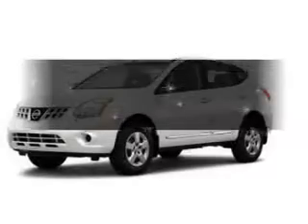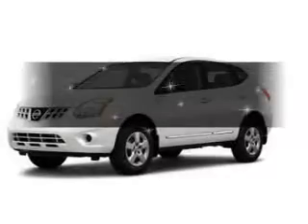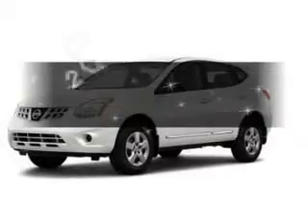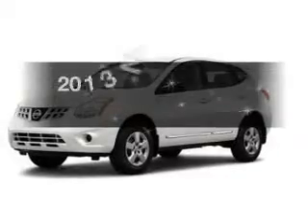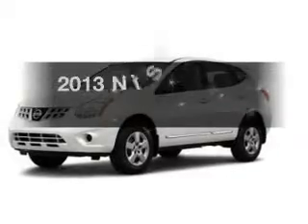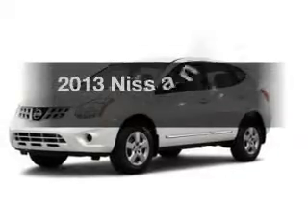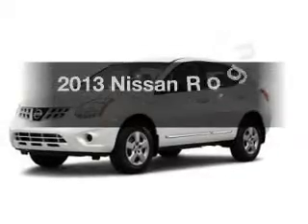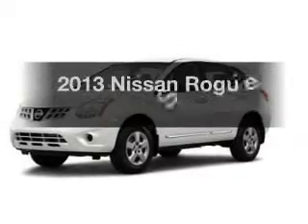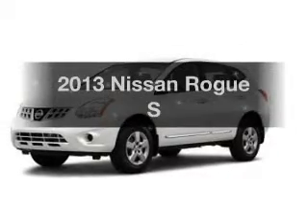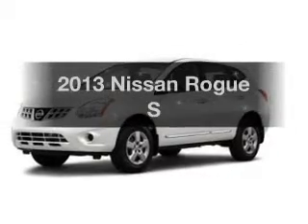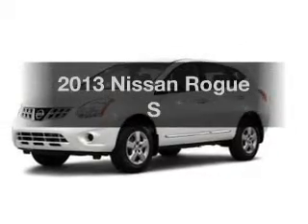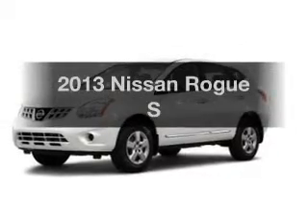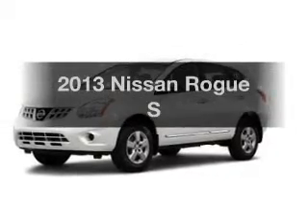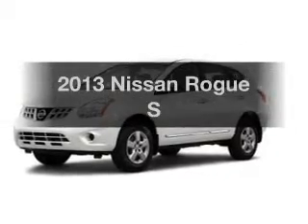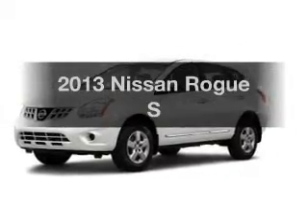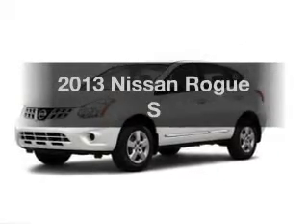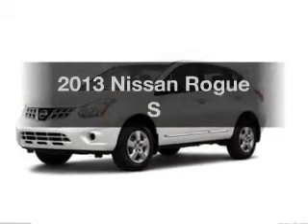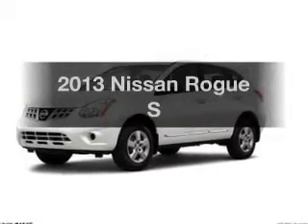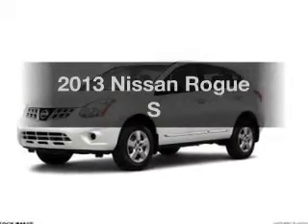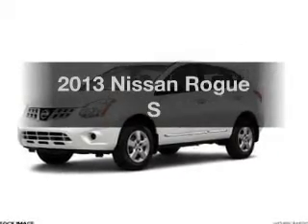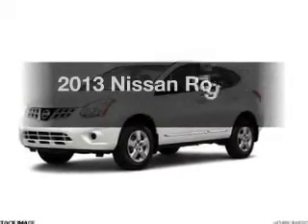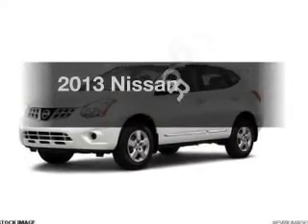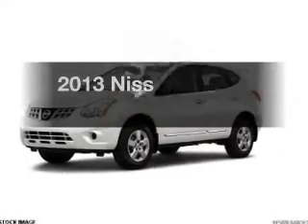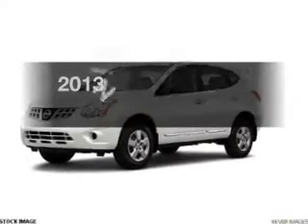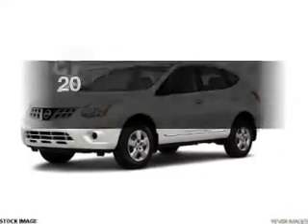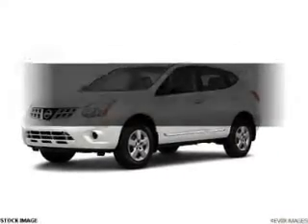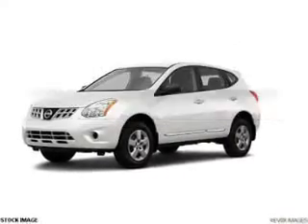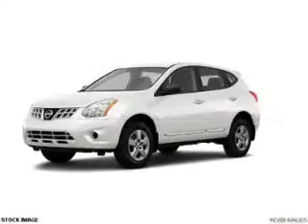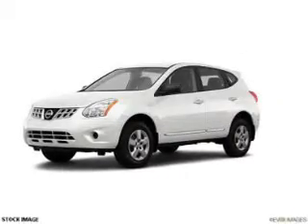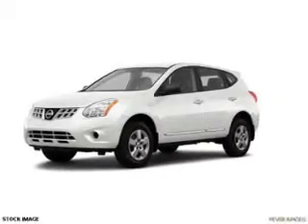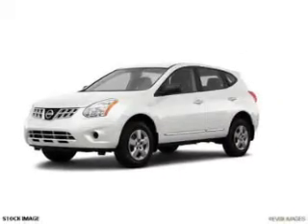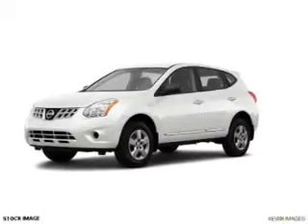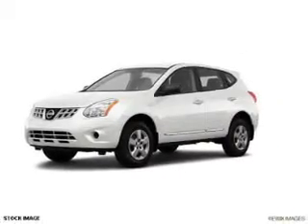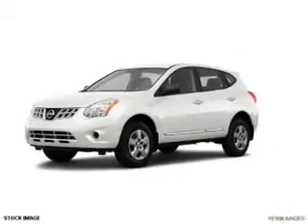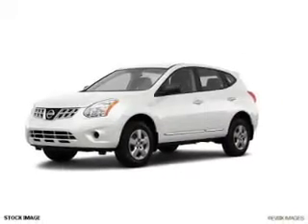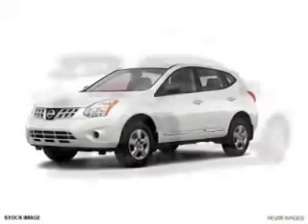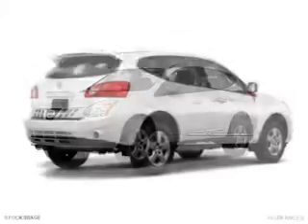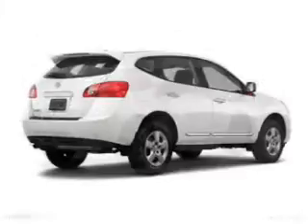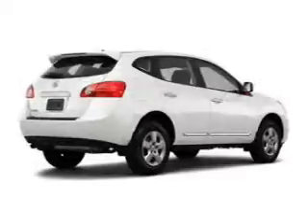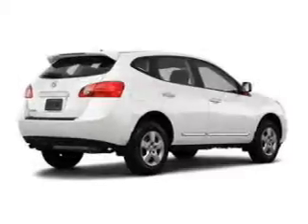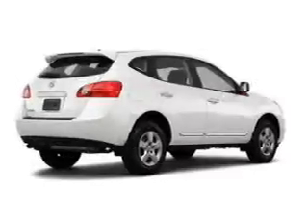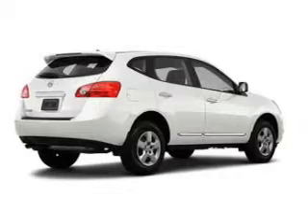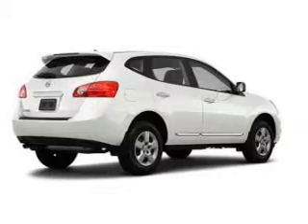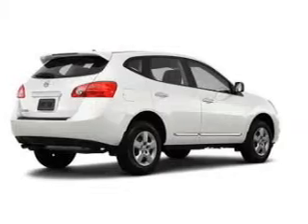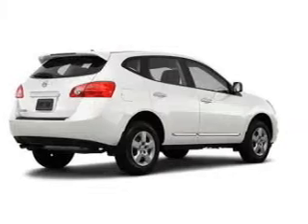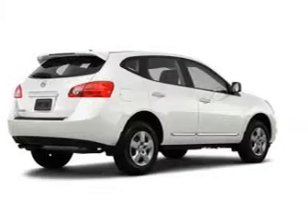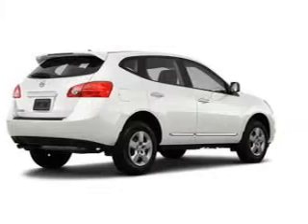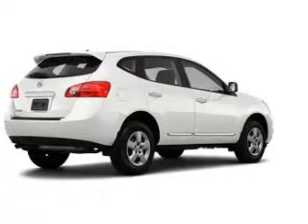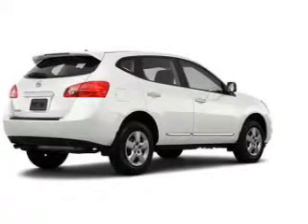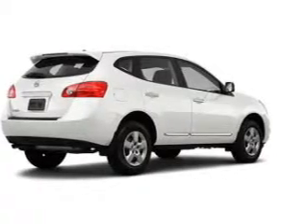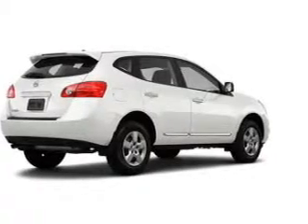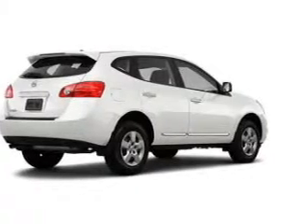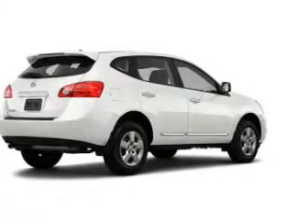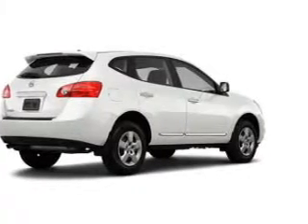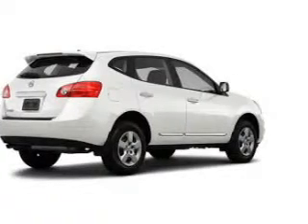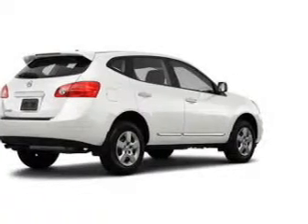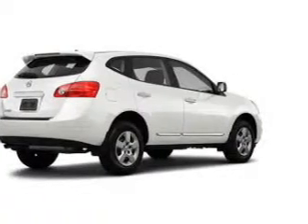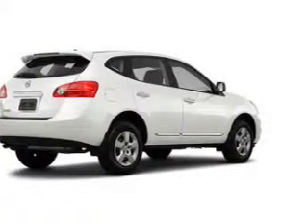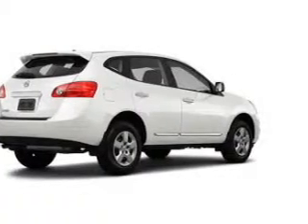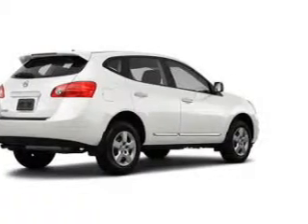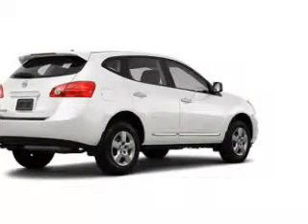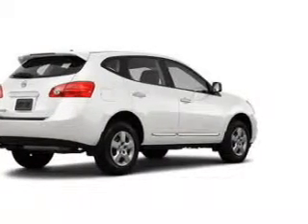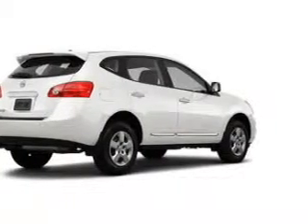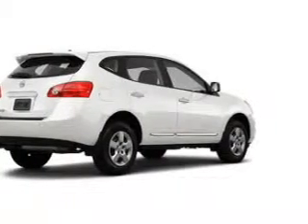Imagine yourself in this 2013 Nissan Rogue. Travel the roads in style and comfort in this great vehicle.